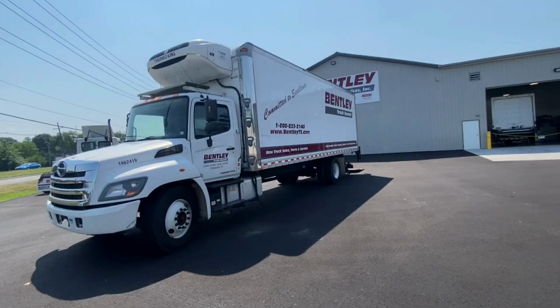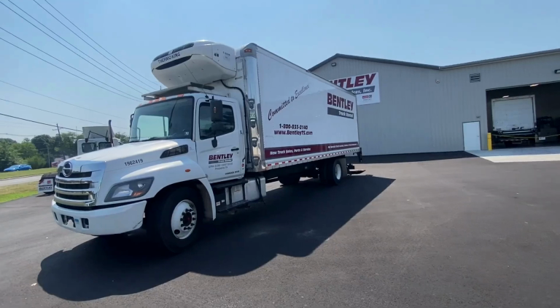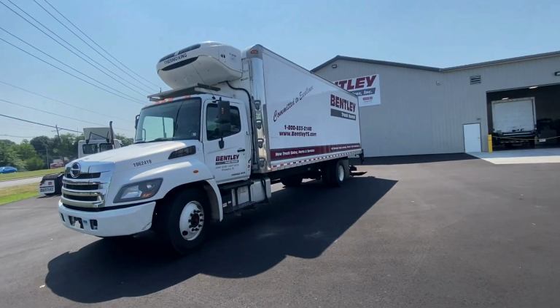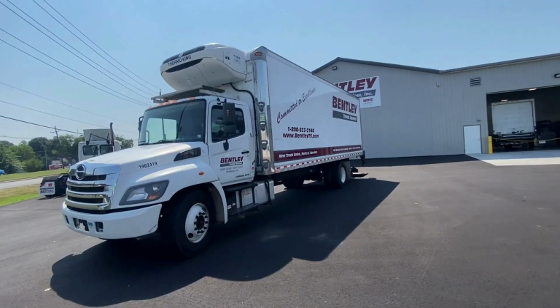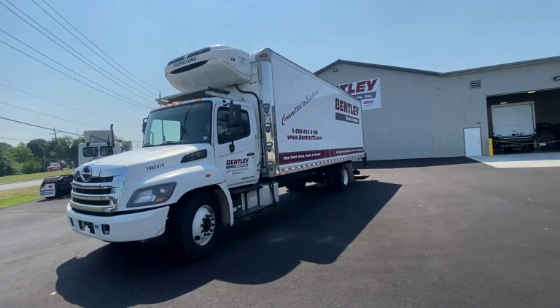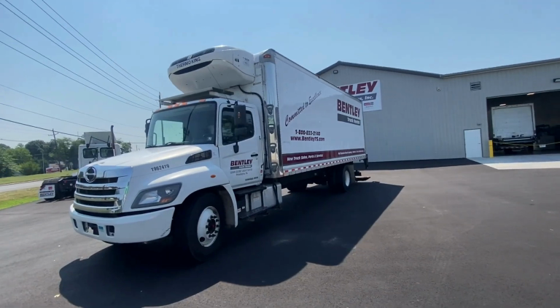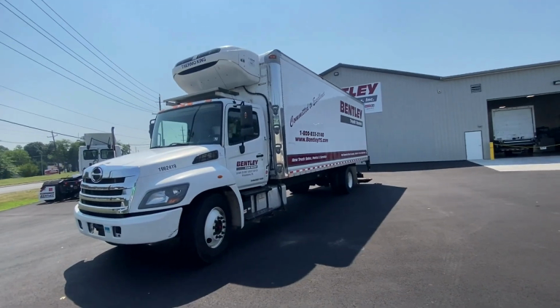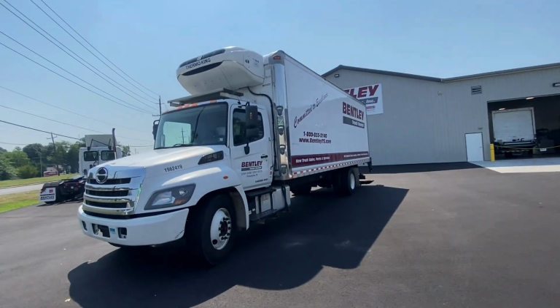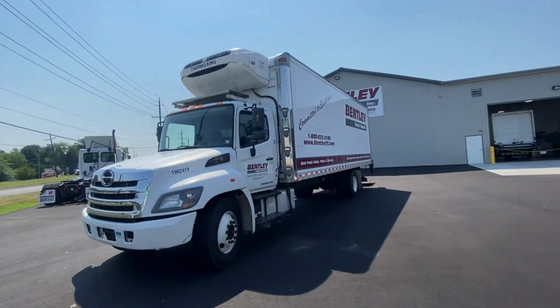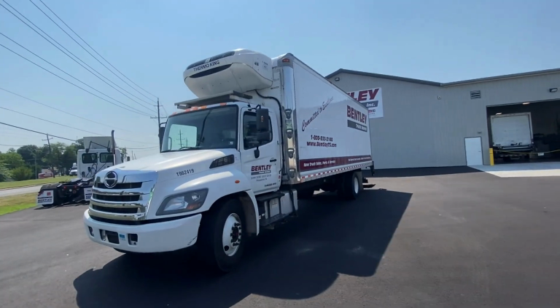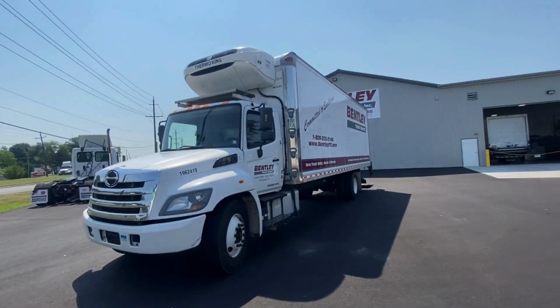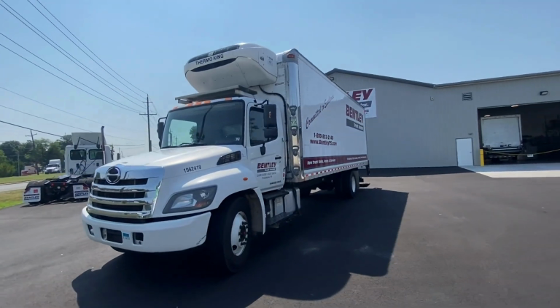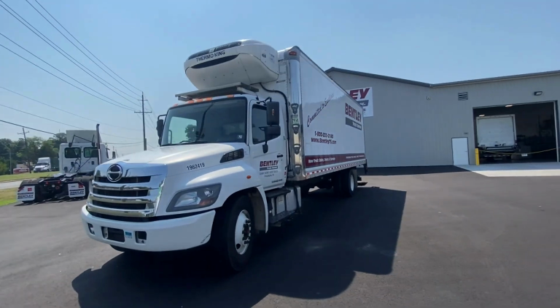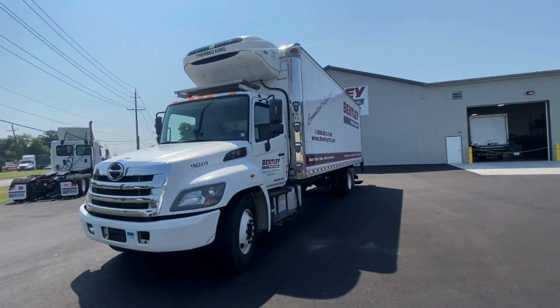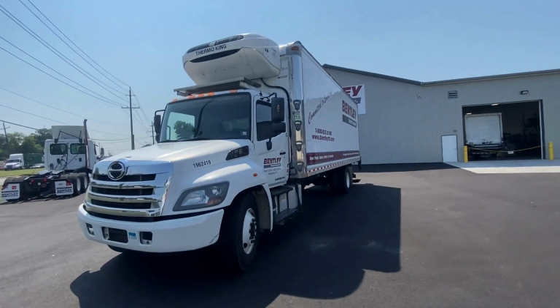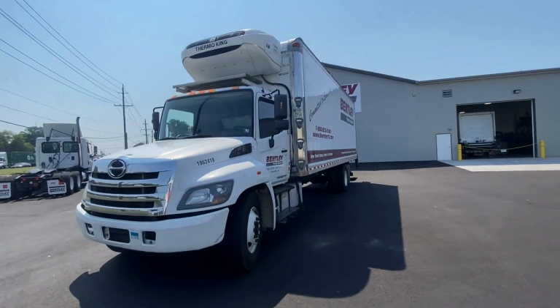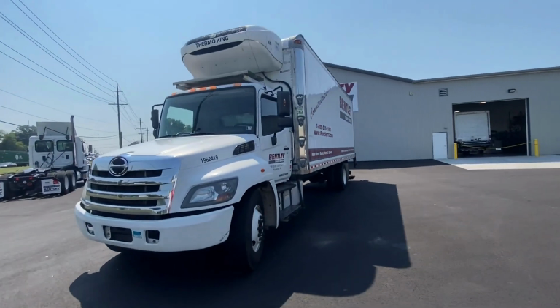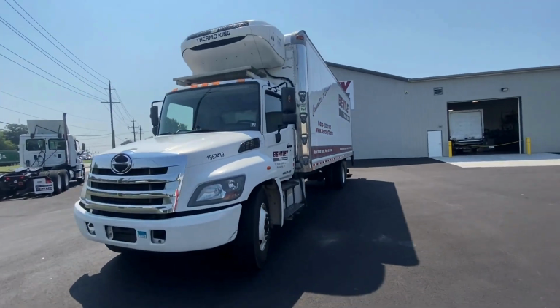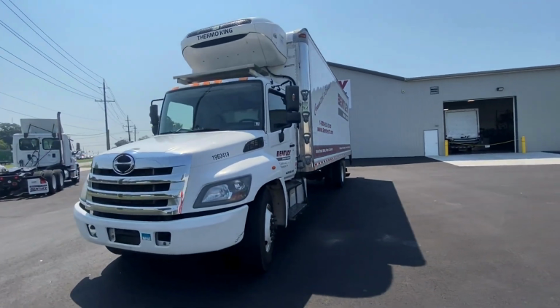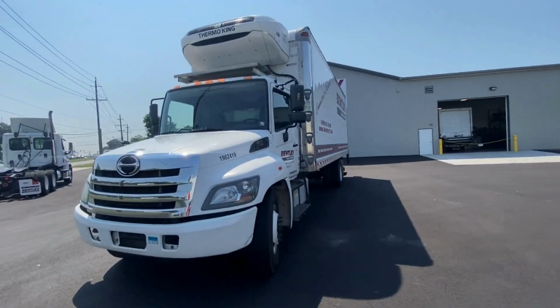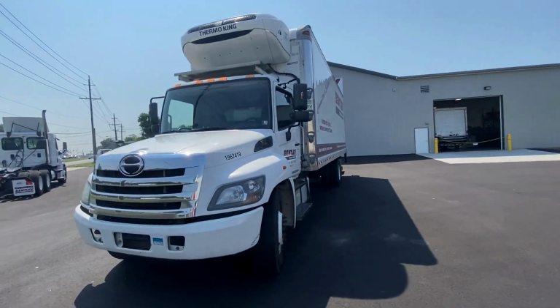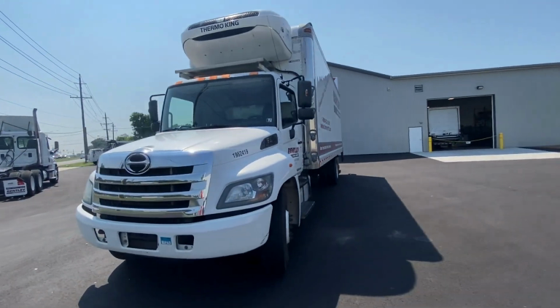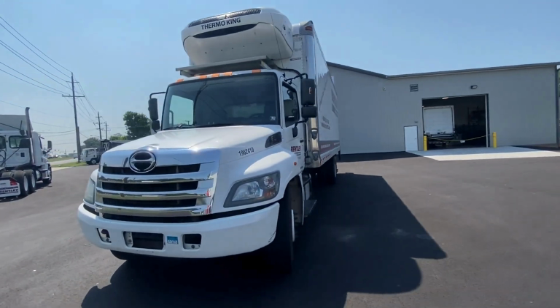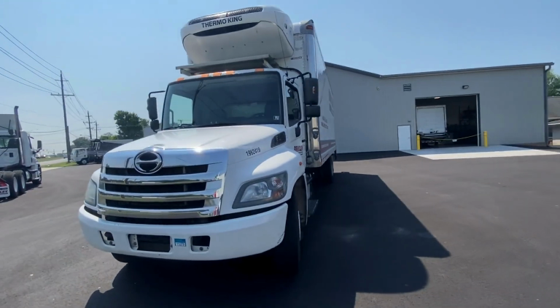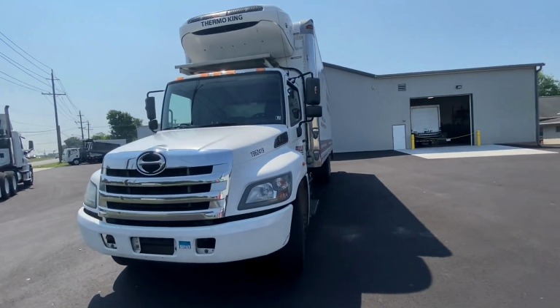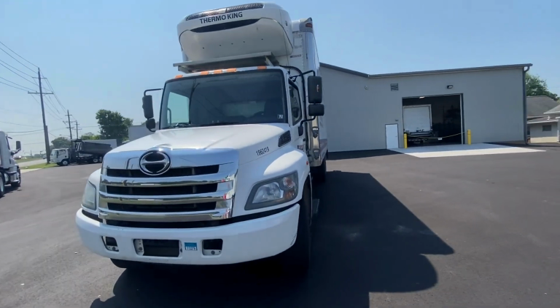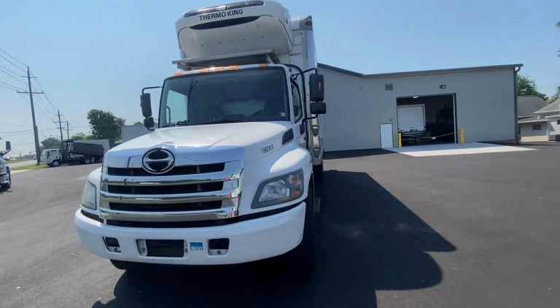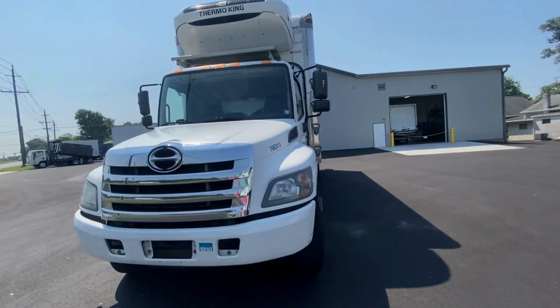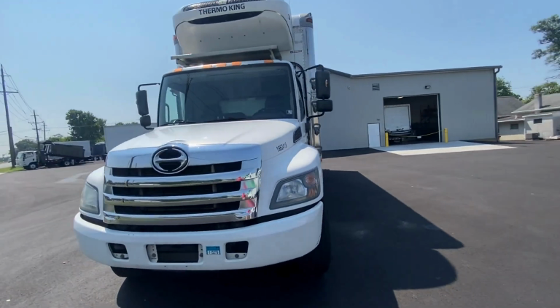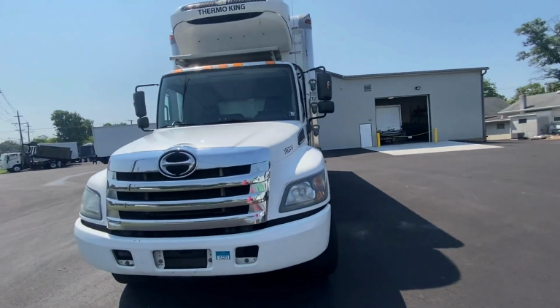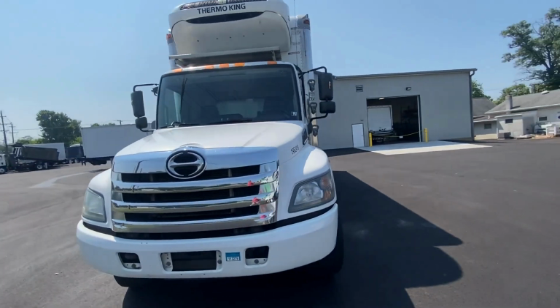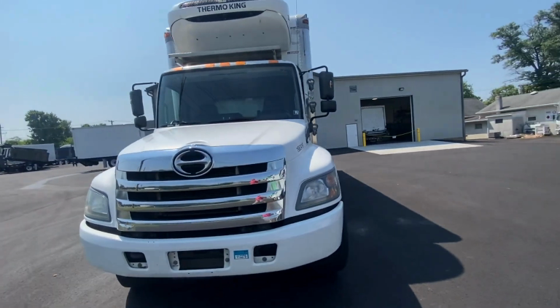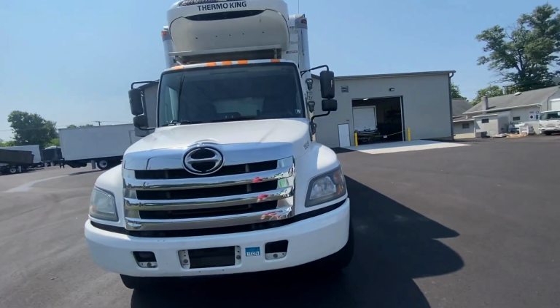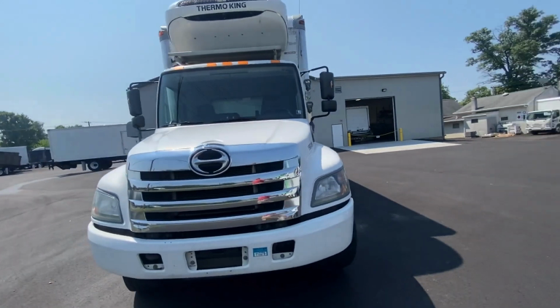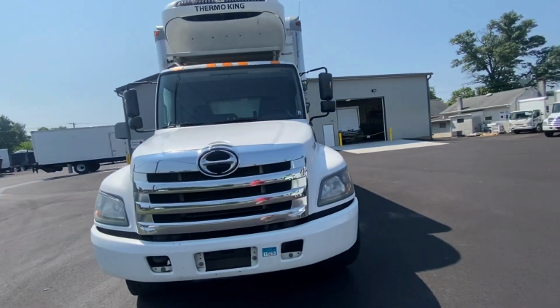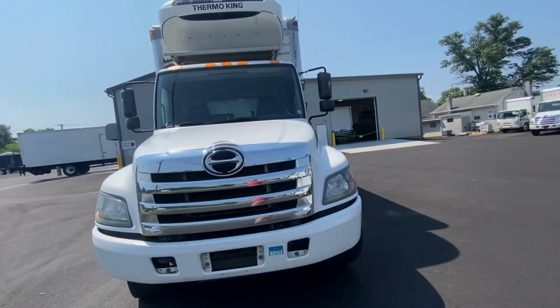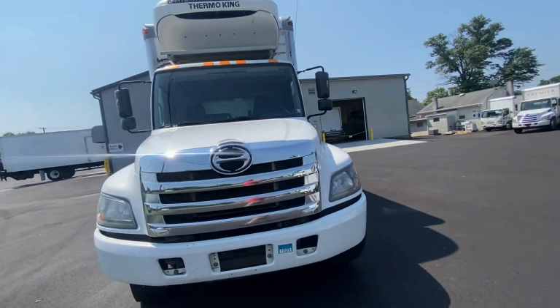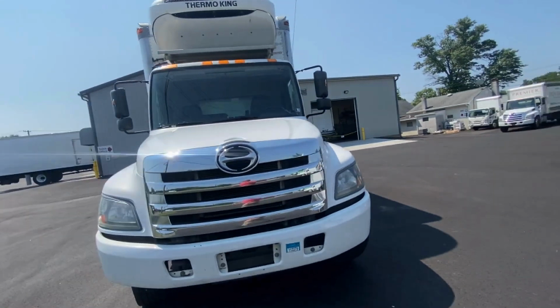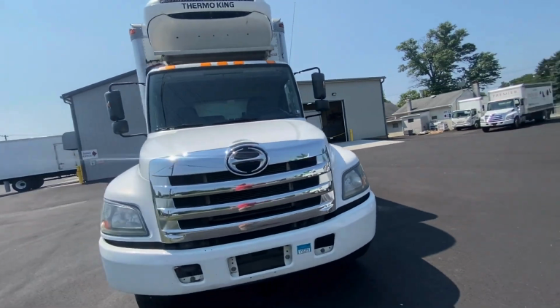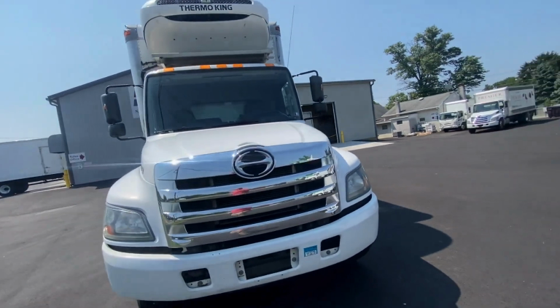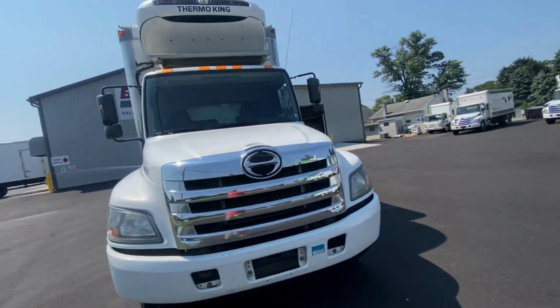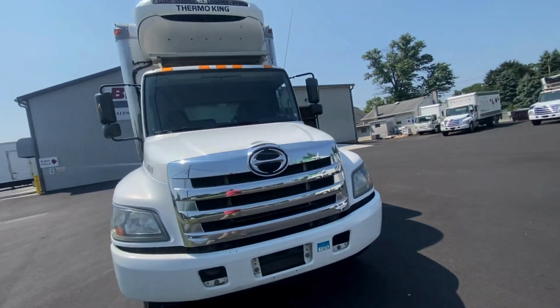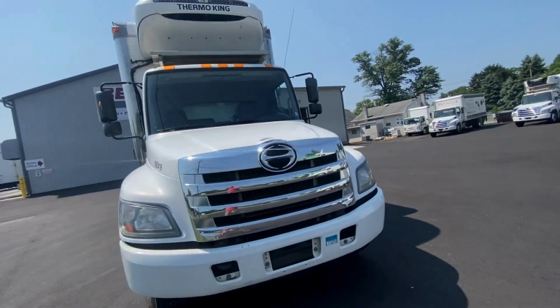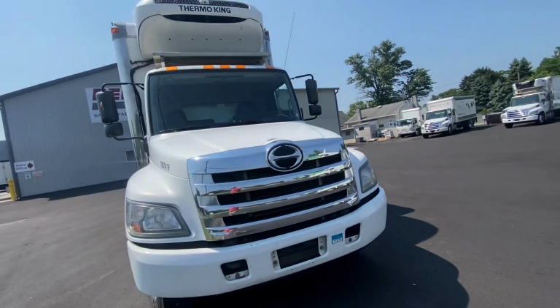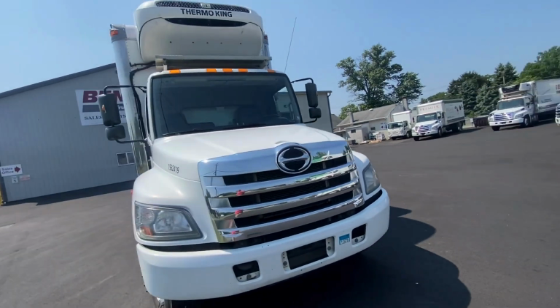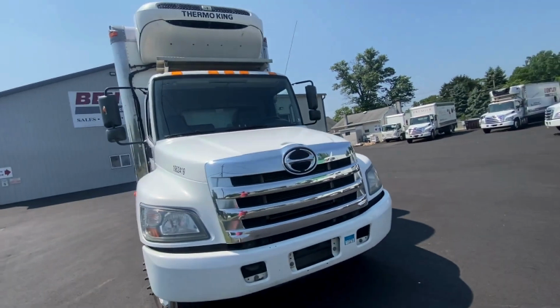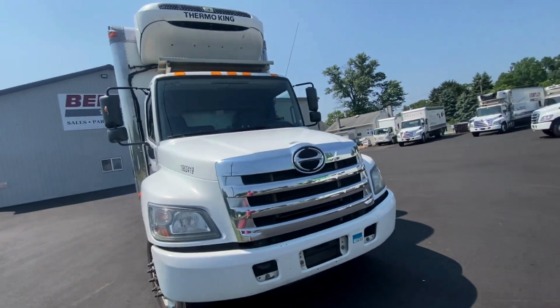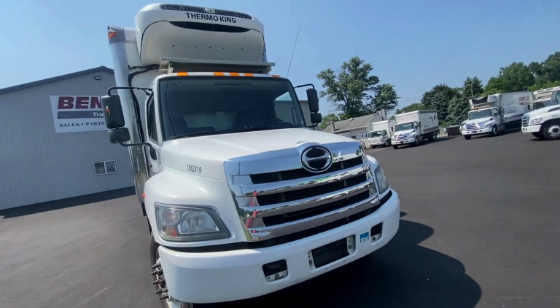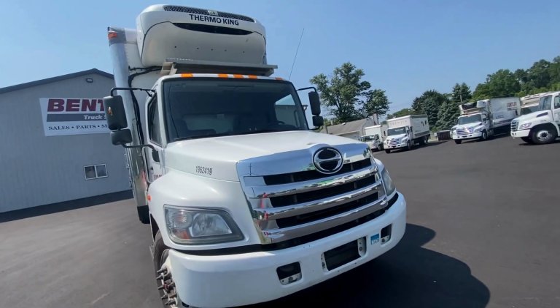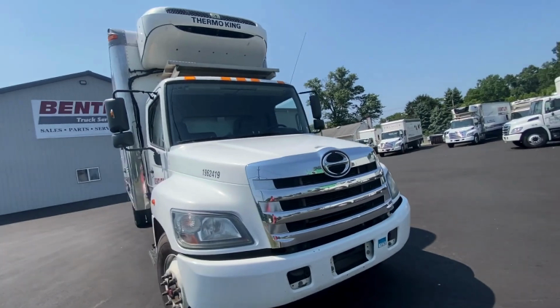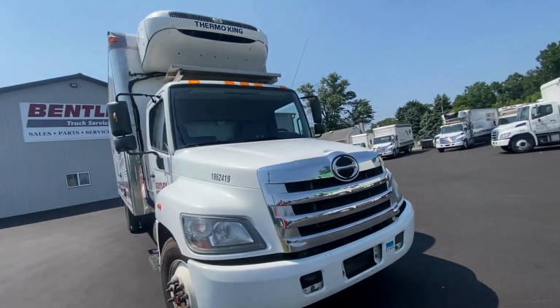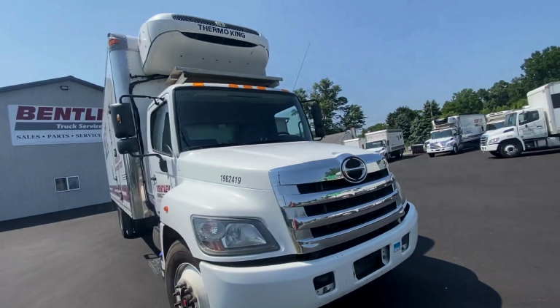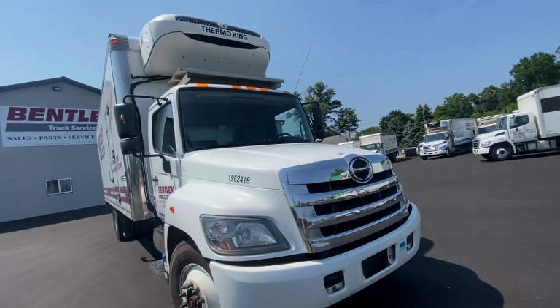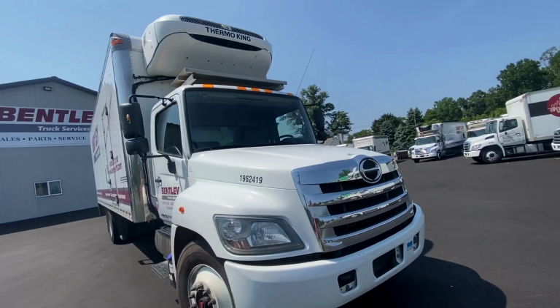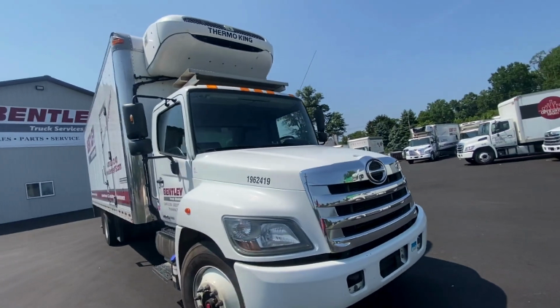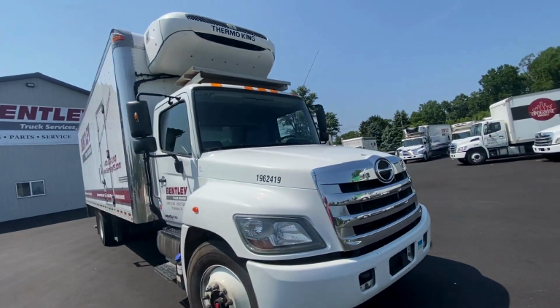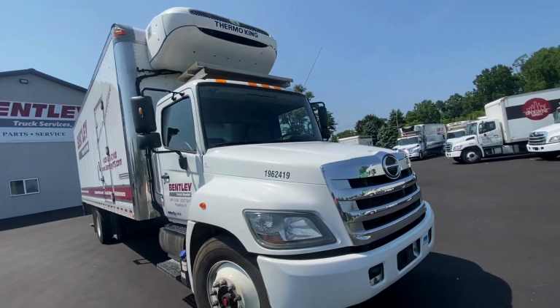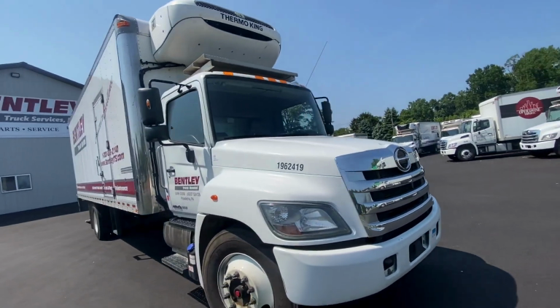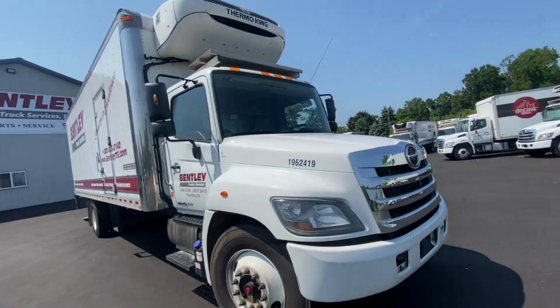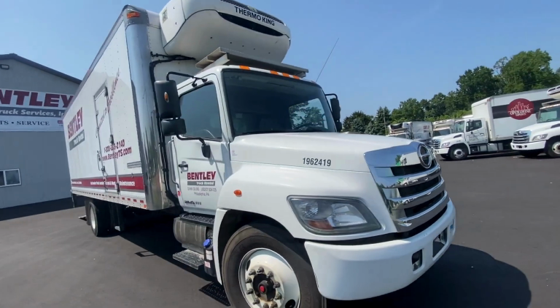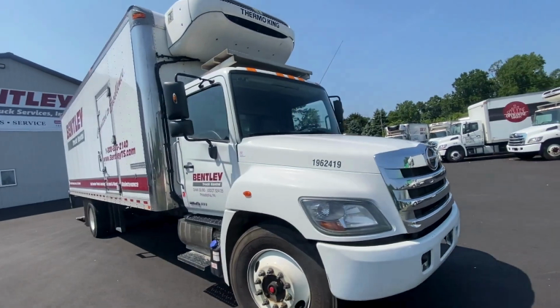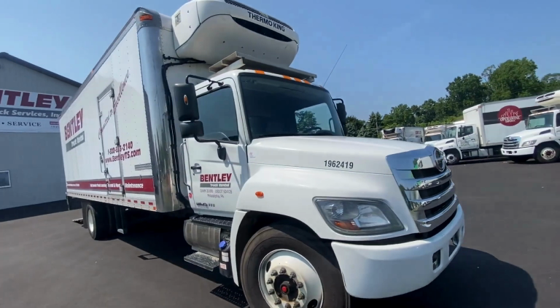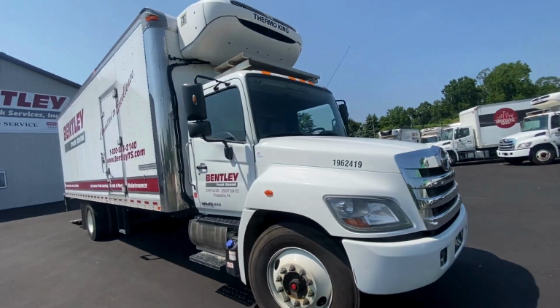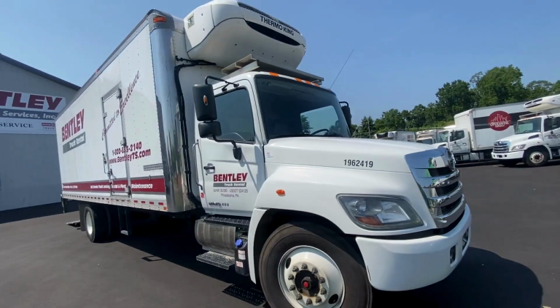Thank you for visiting Bentley Truck Services. Call us today to rent this 2019 Keno 338.